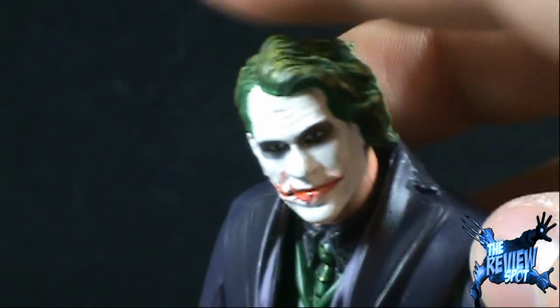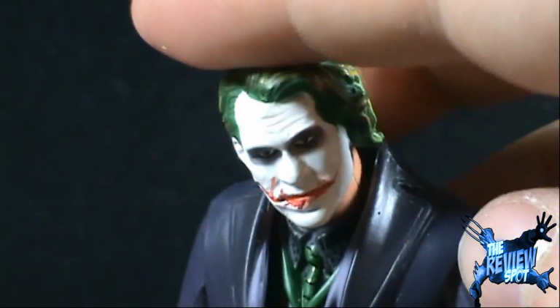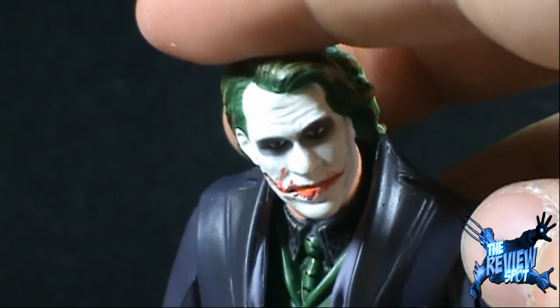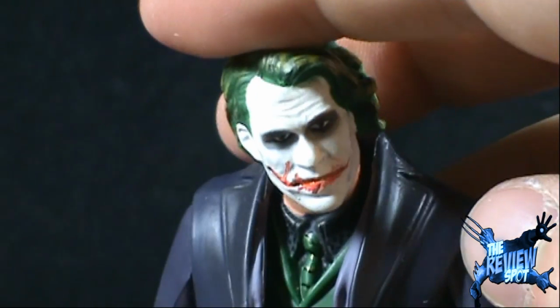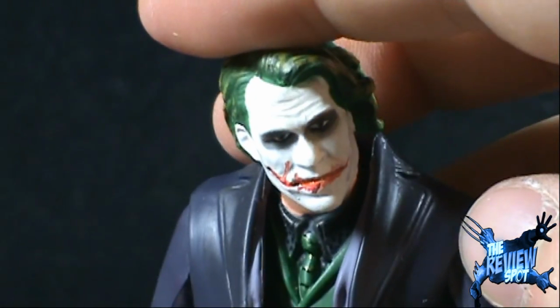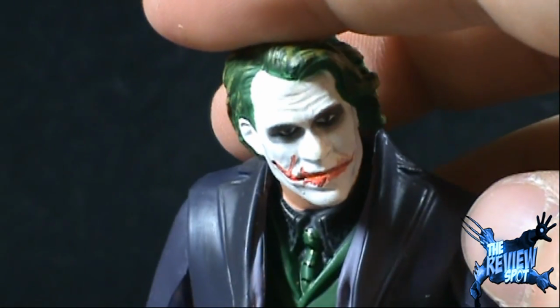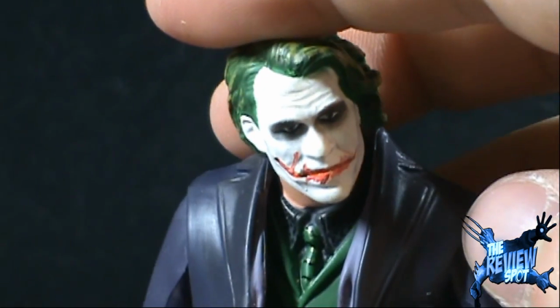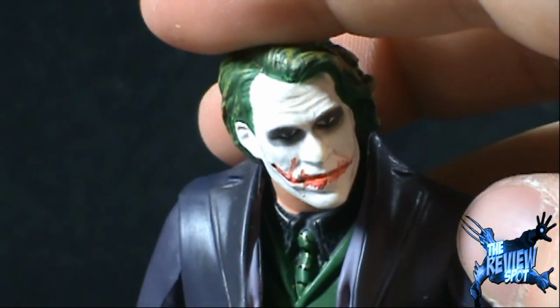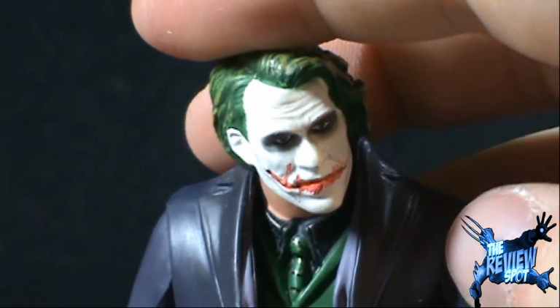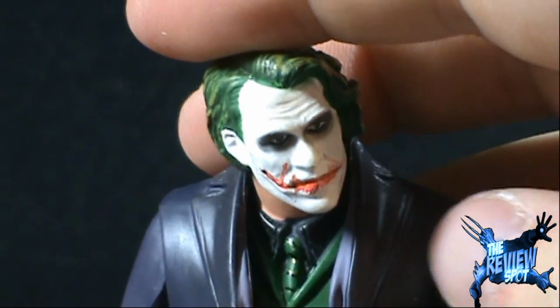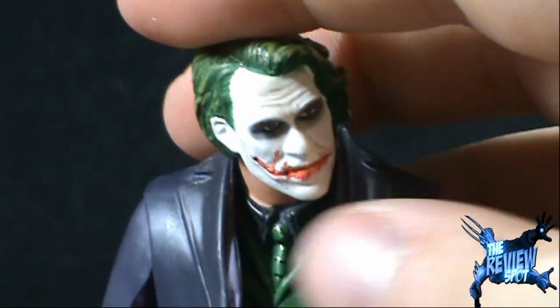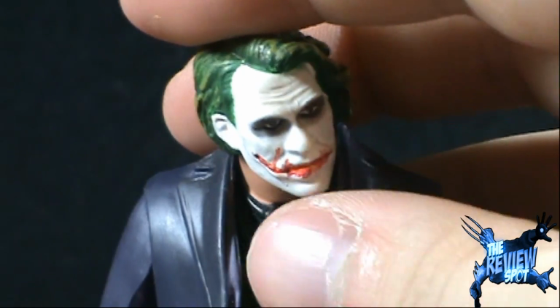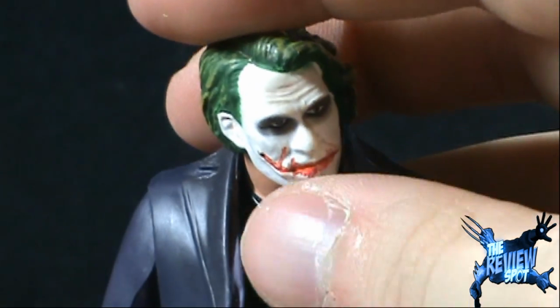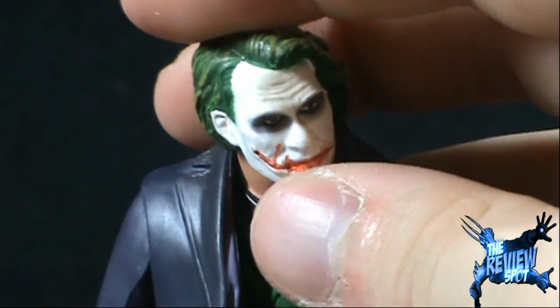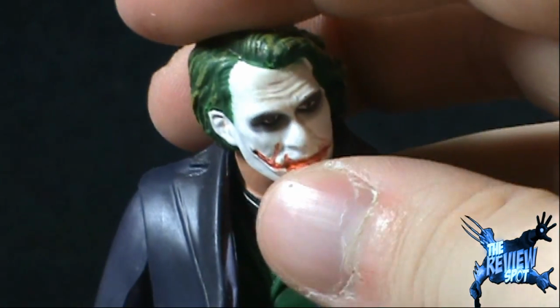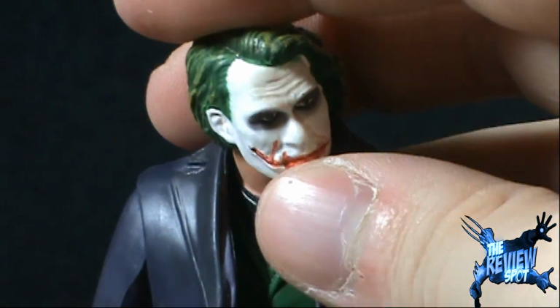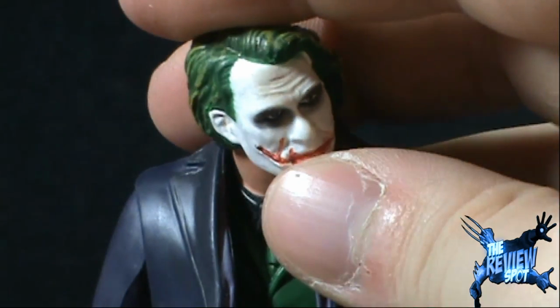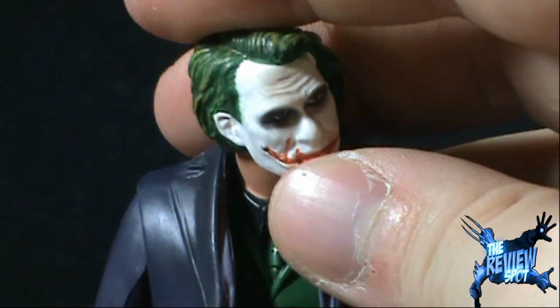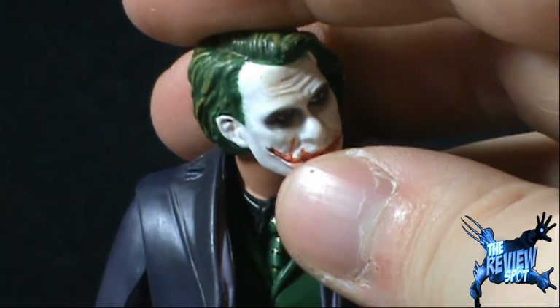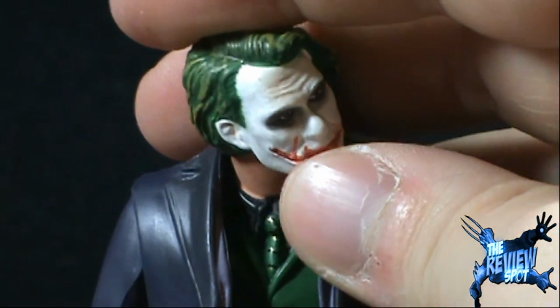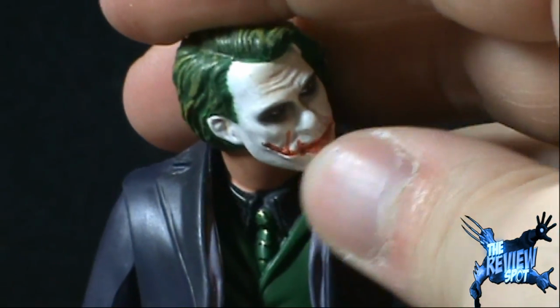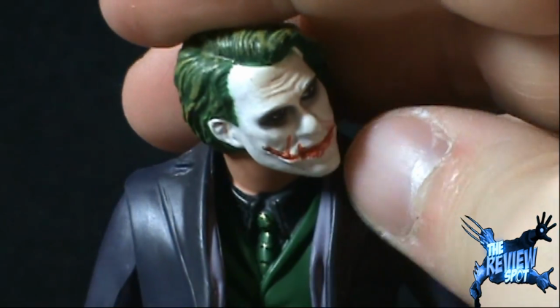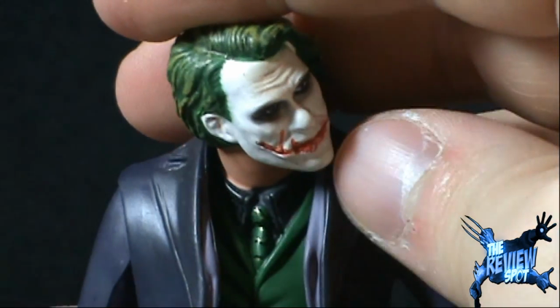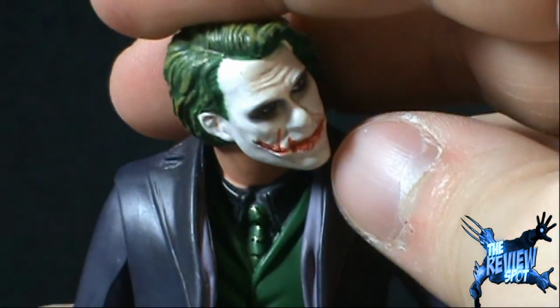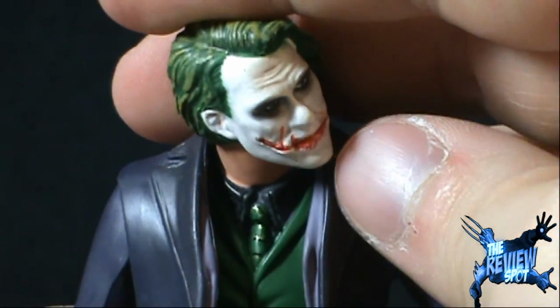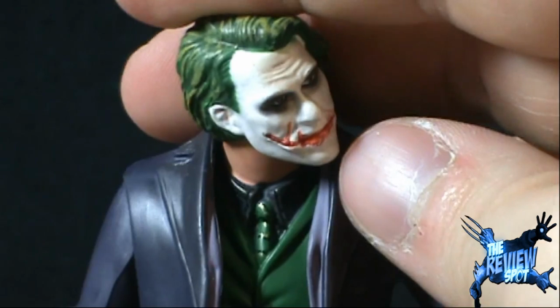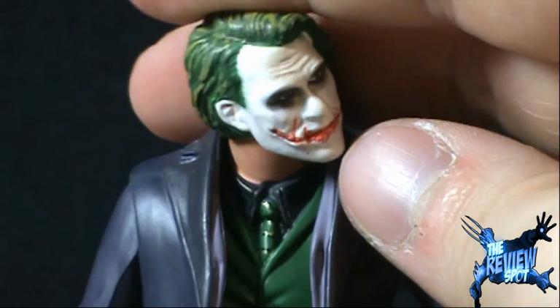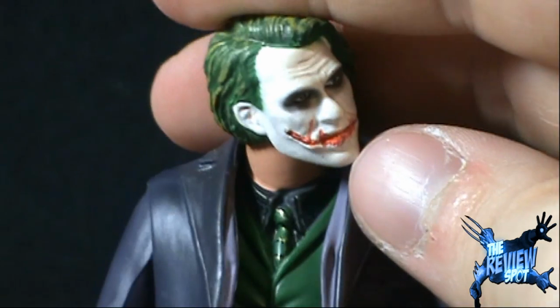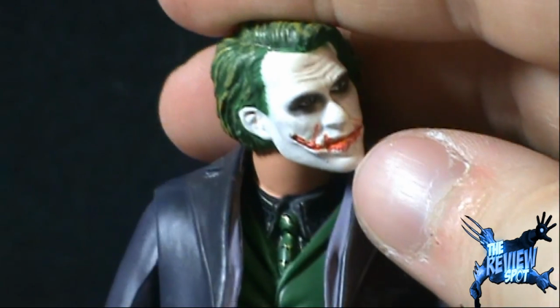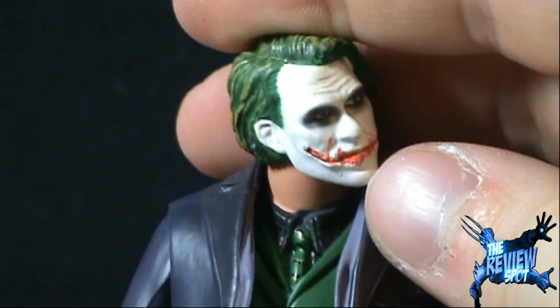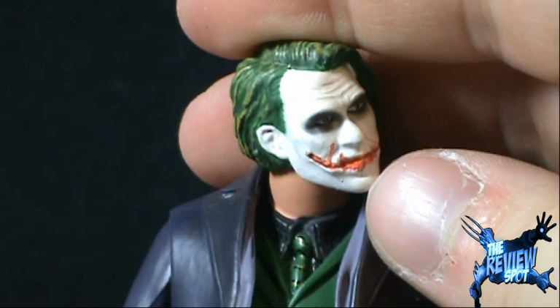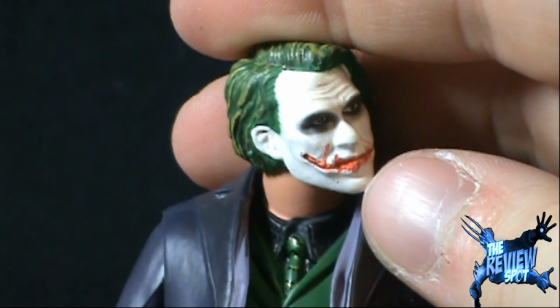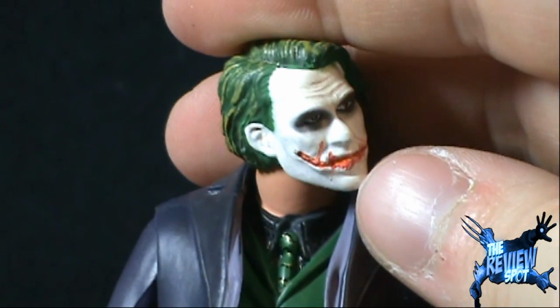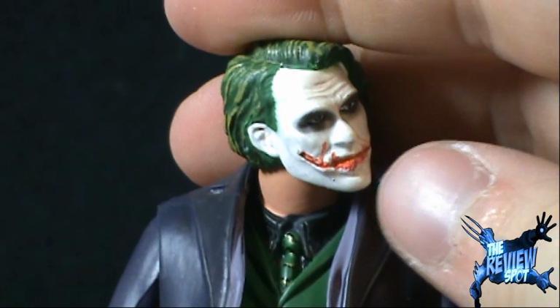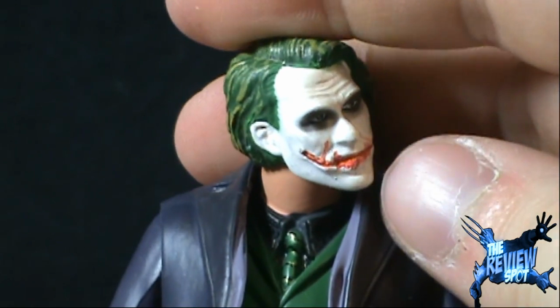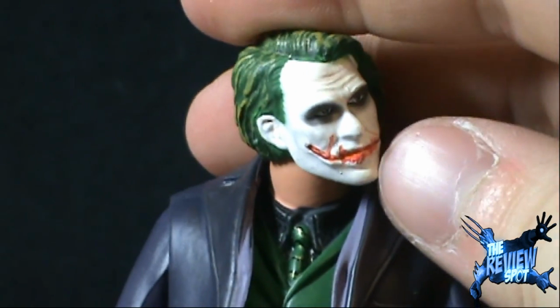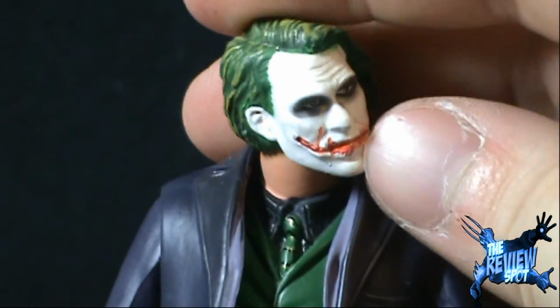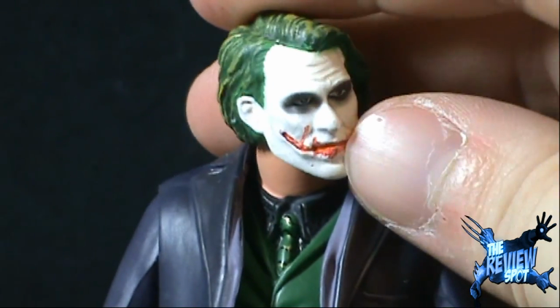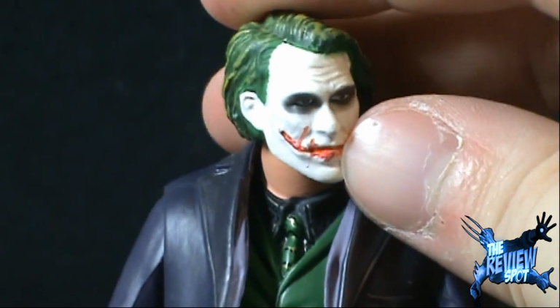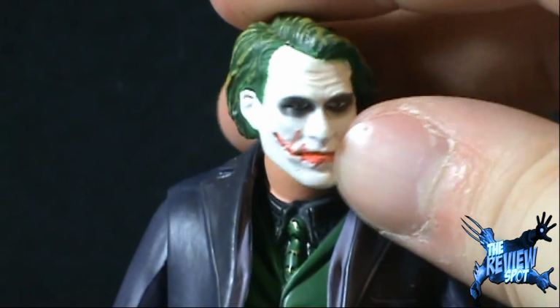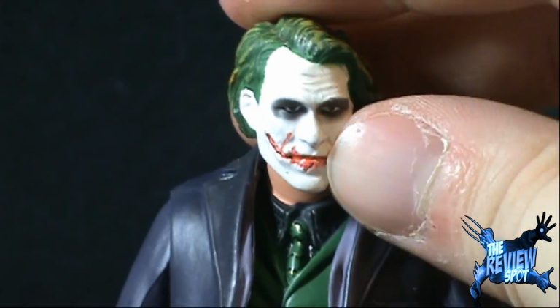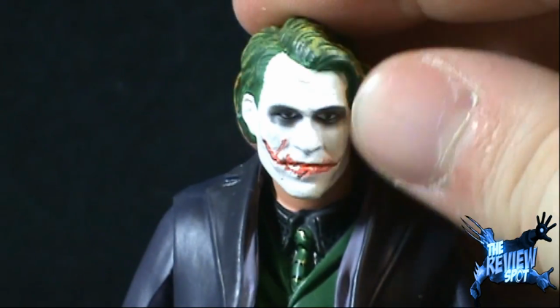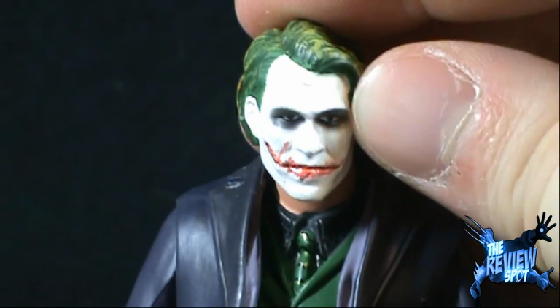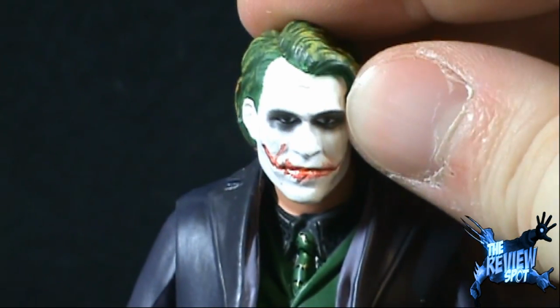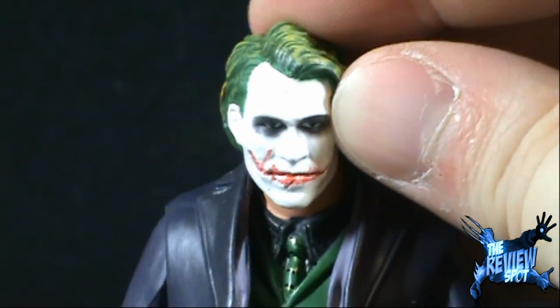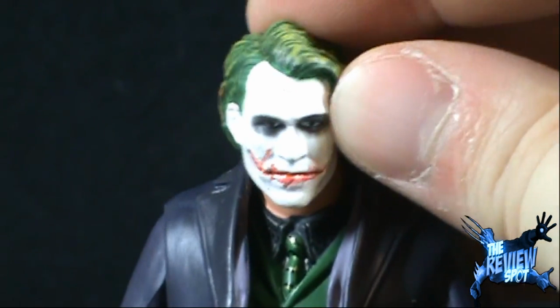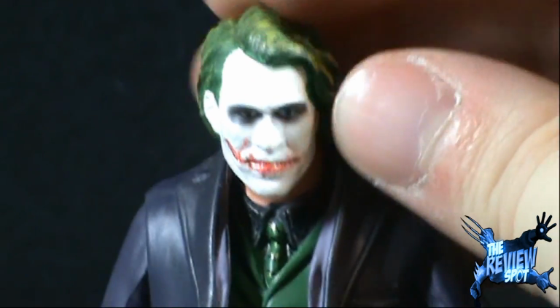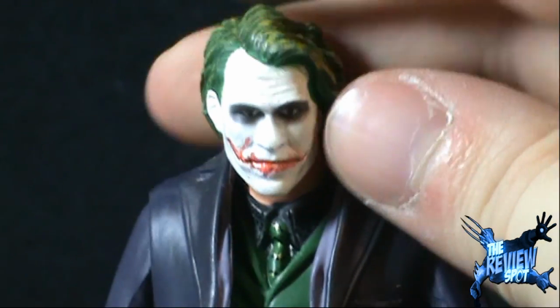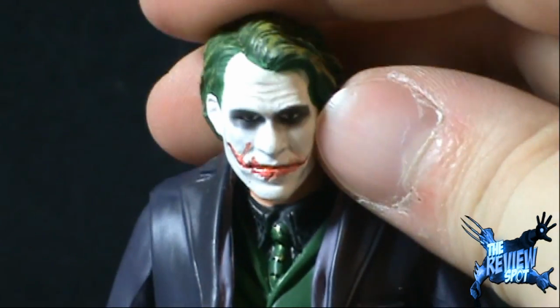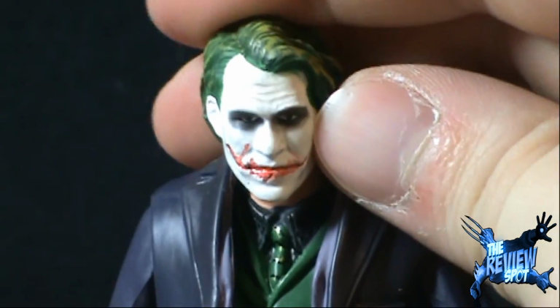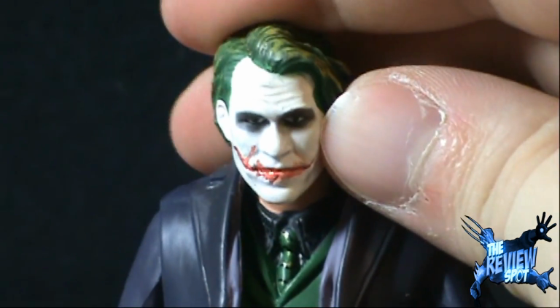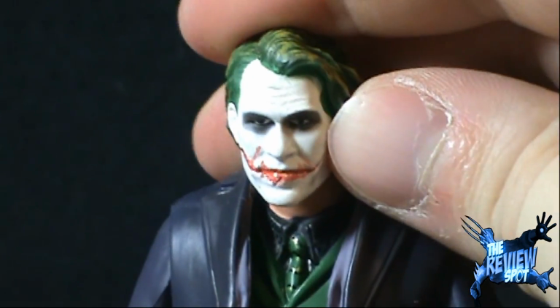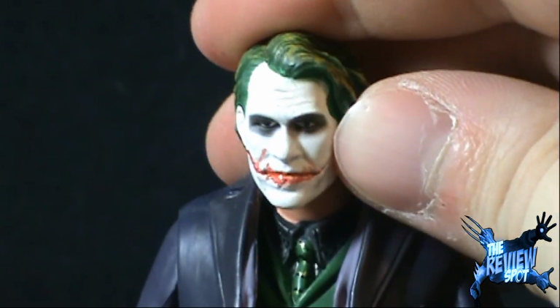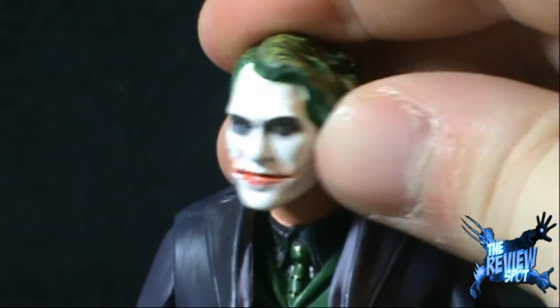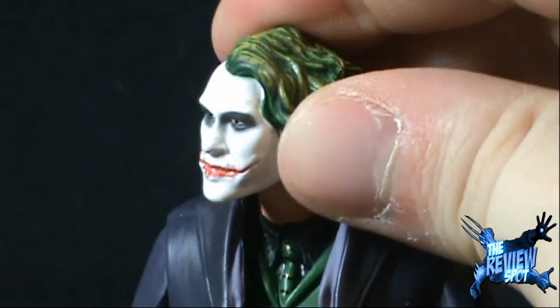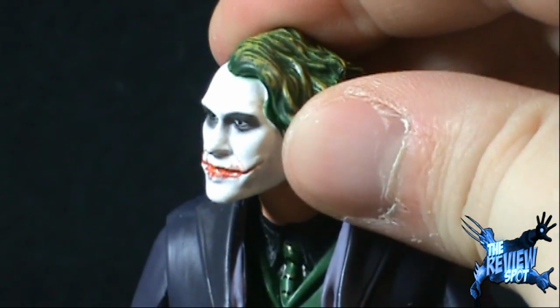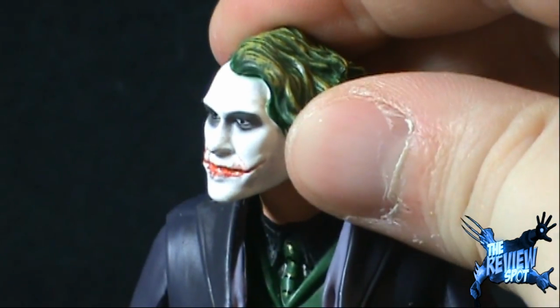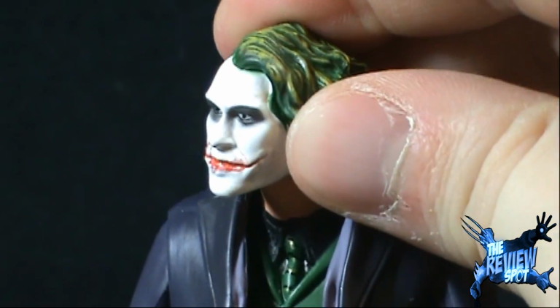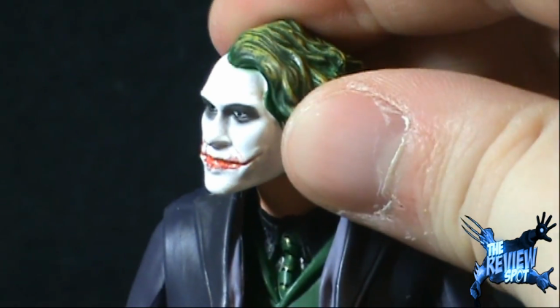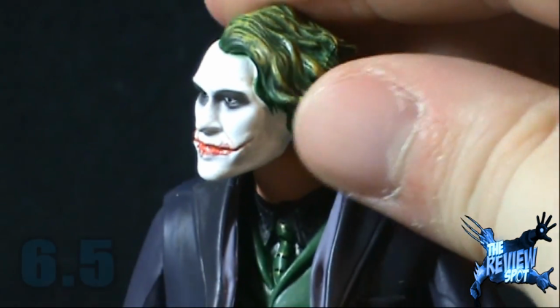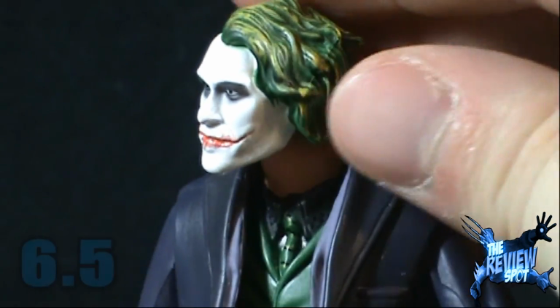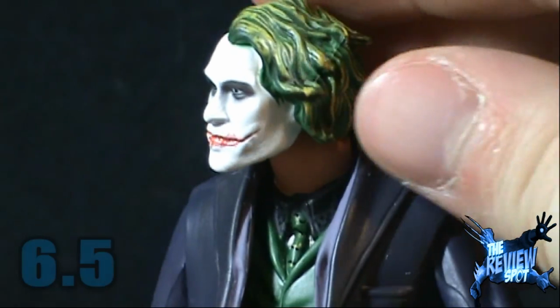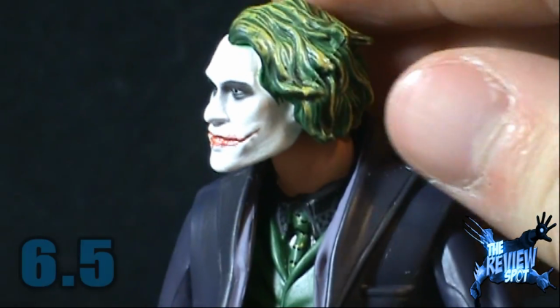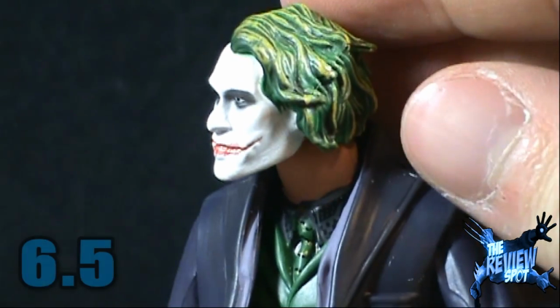I don't think the face — the face could have been a little bit better. But all things considered, Joker is going to get a 6.5.